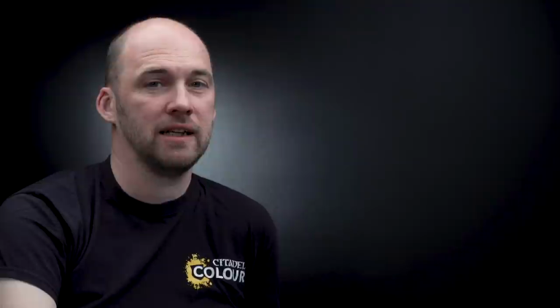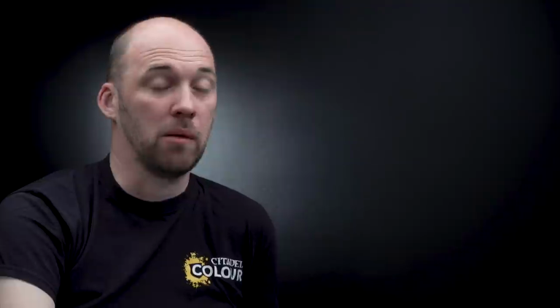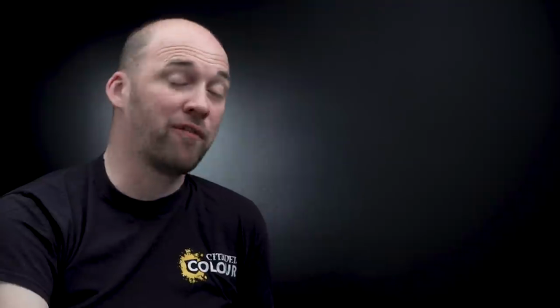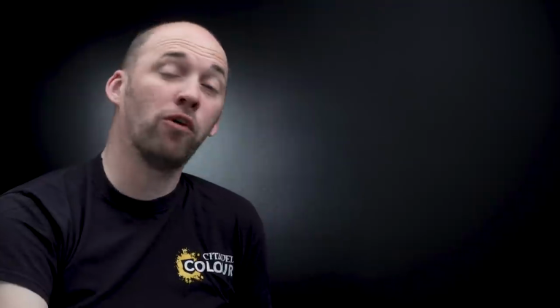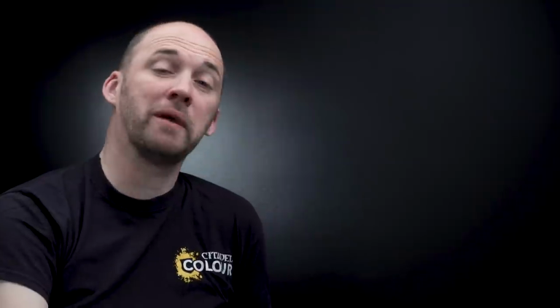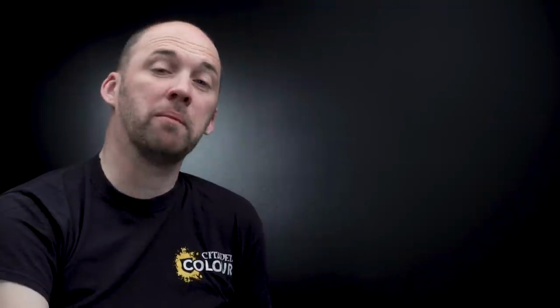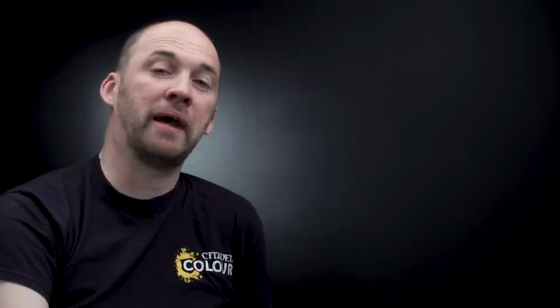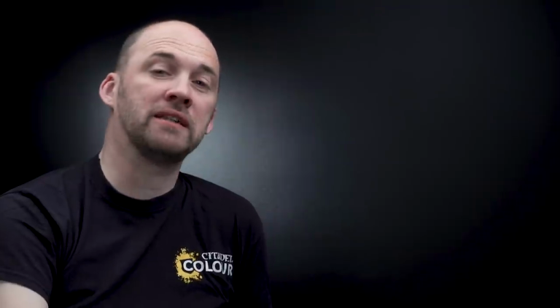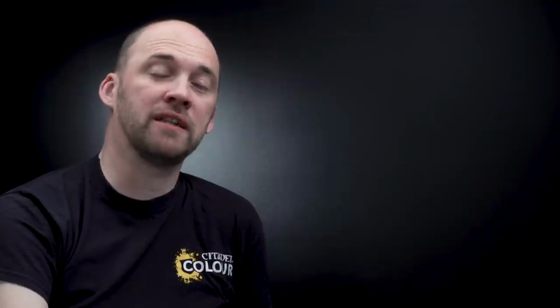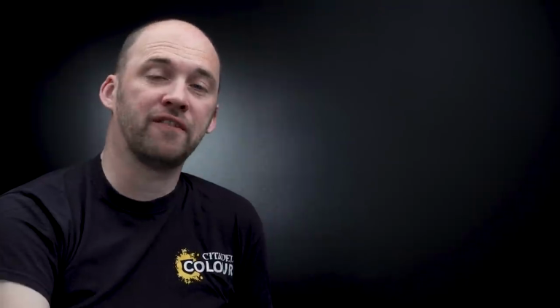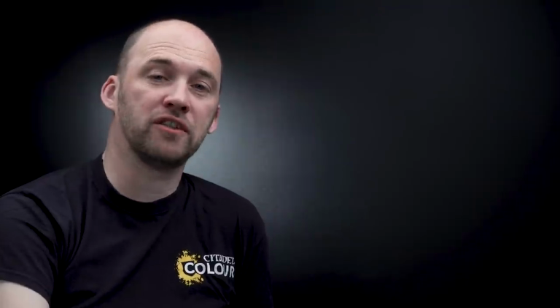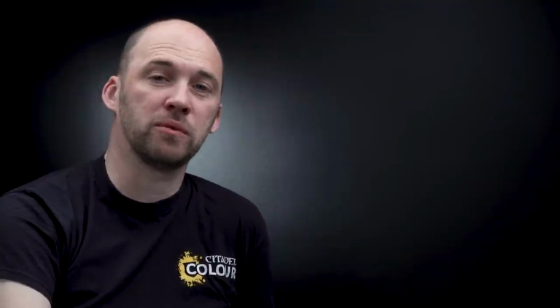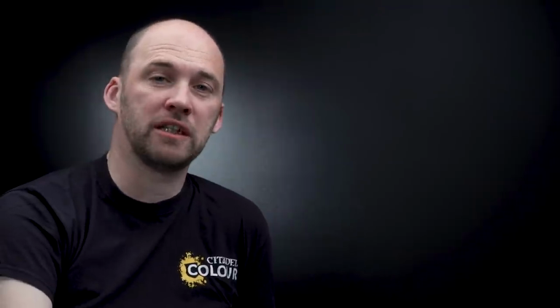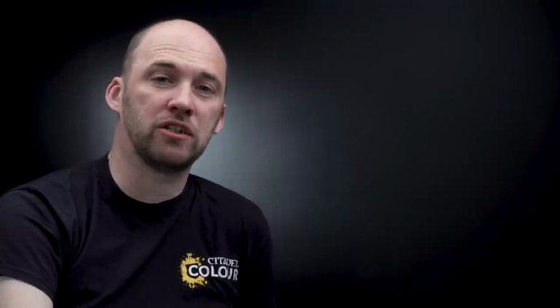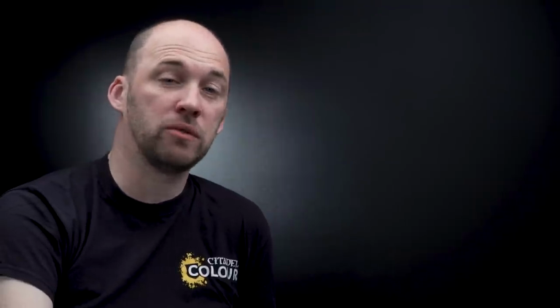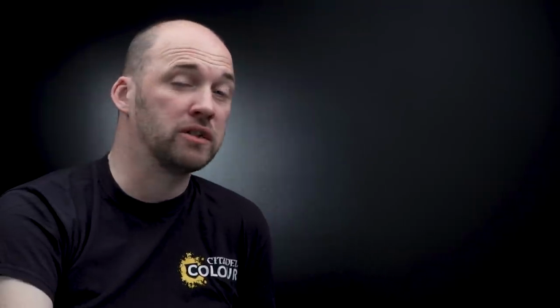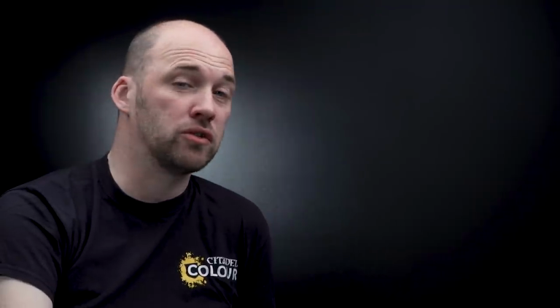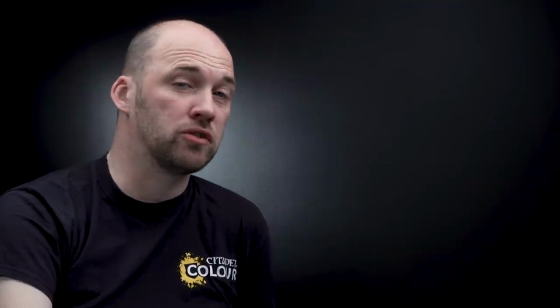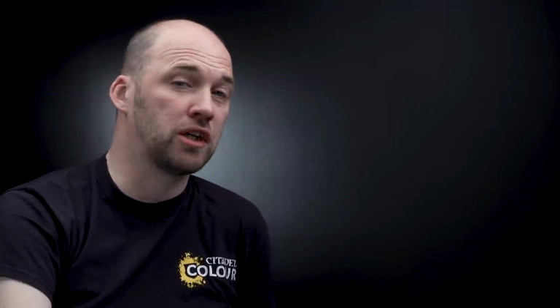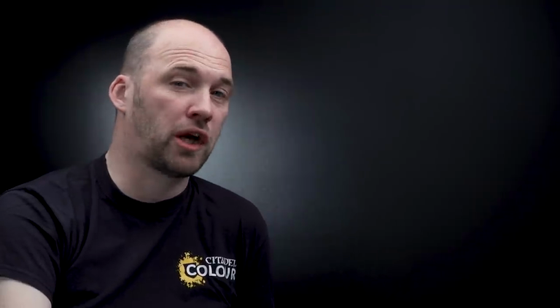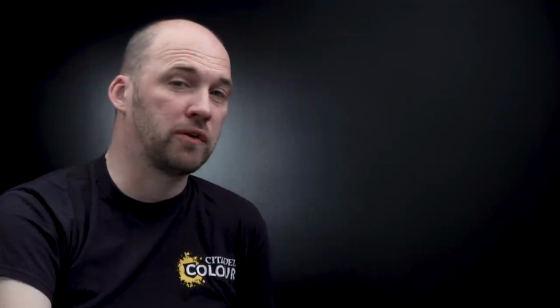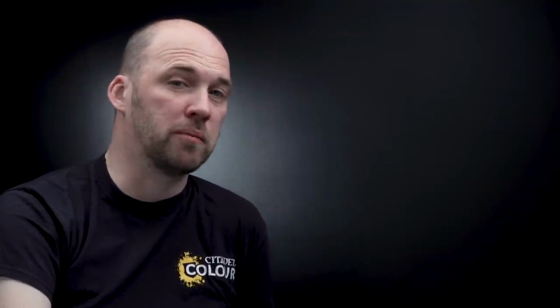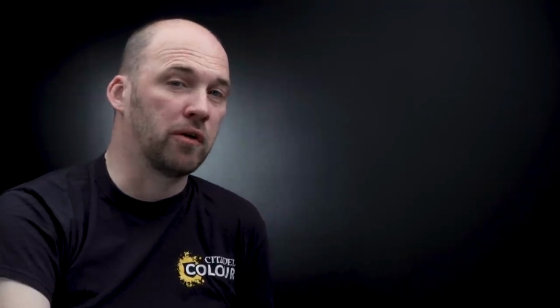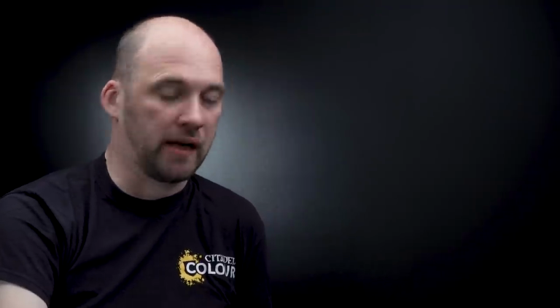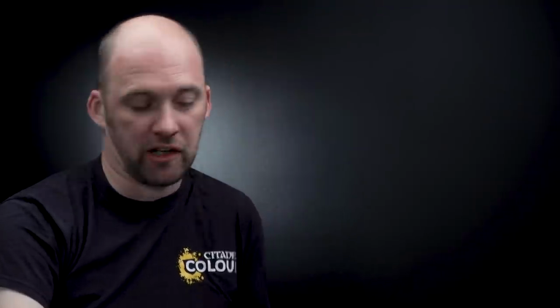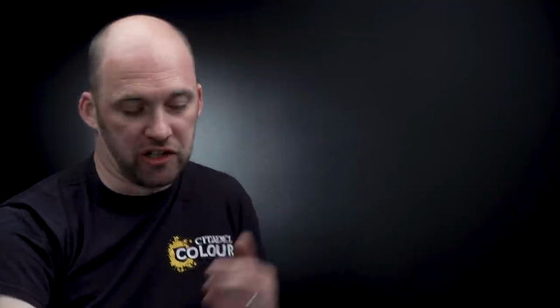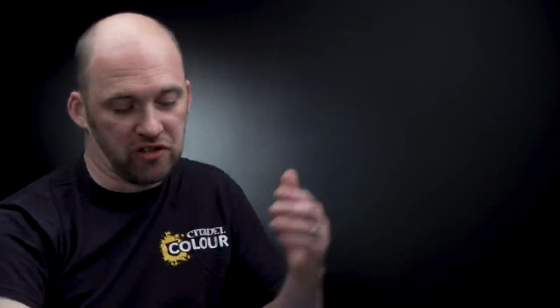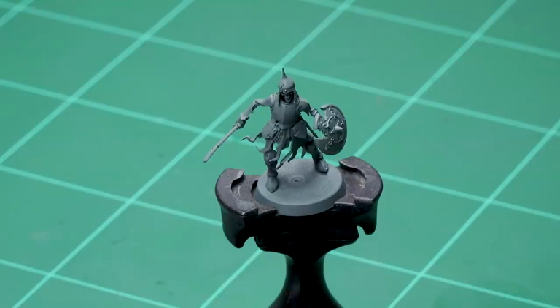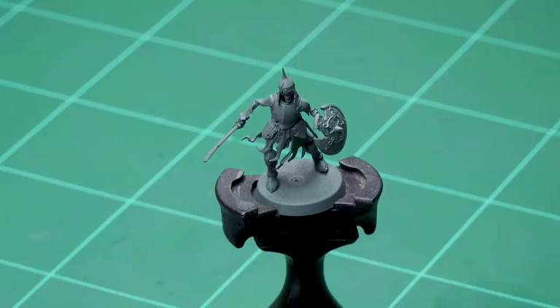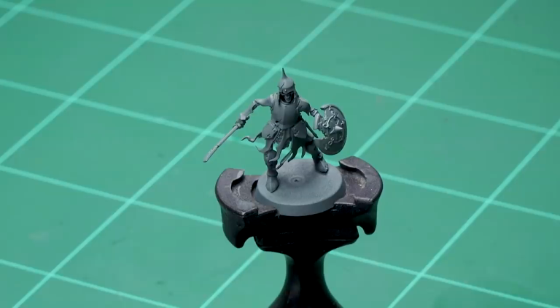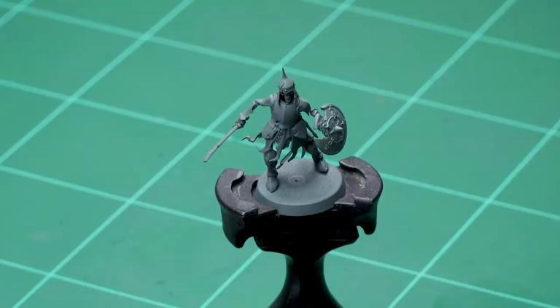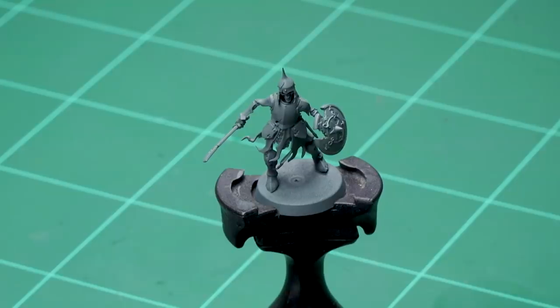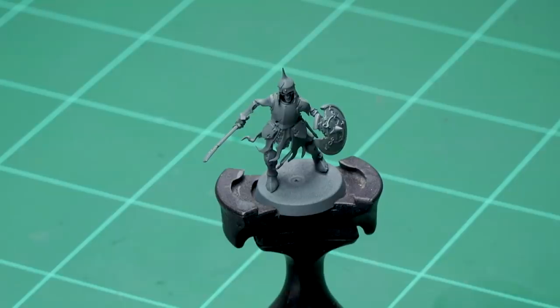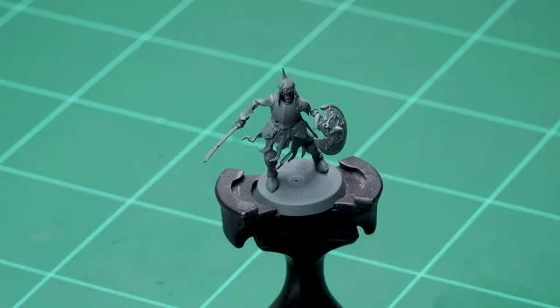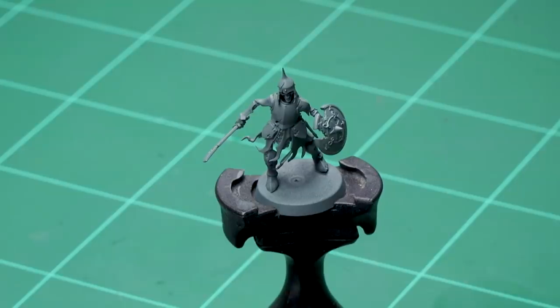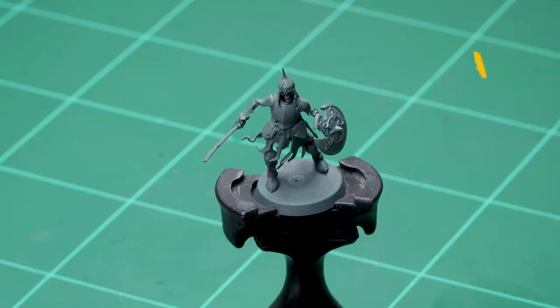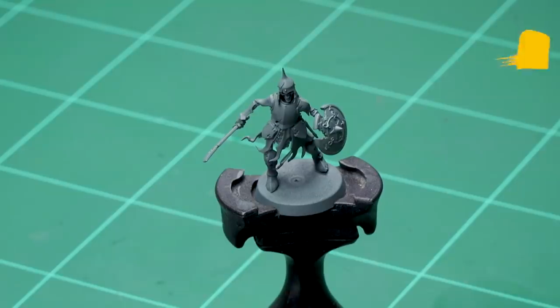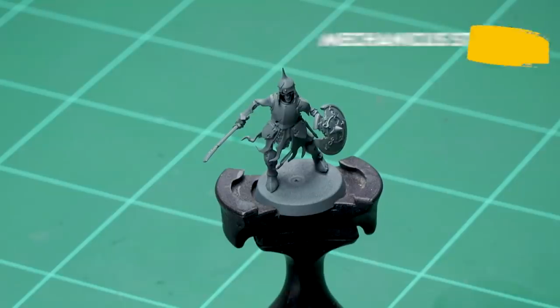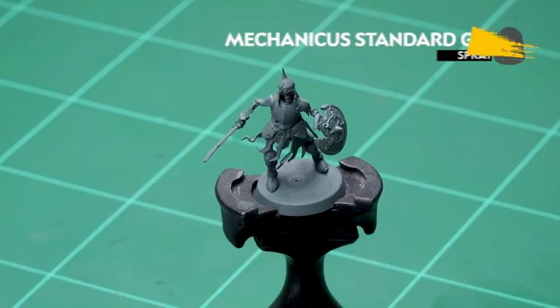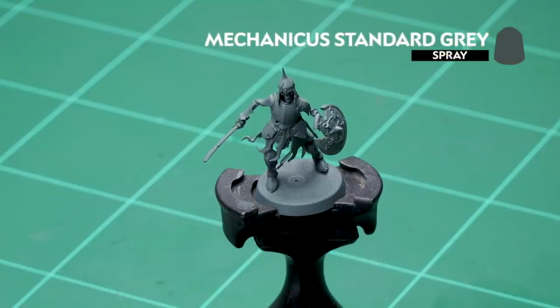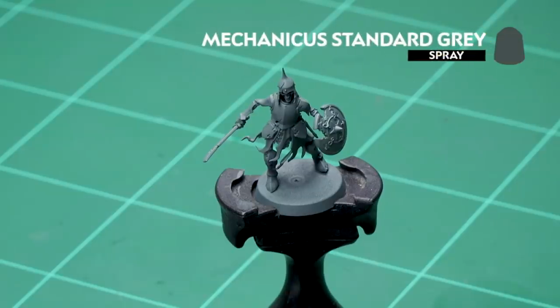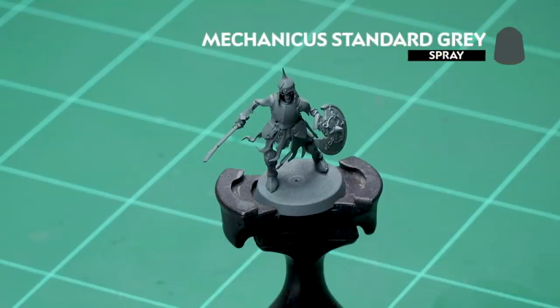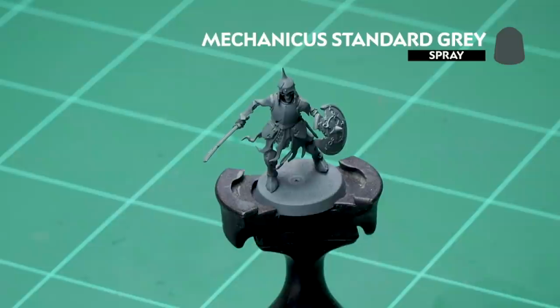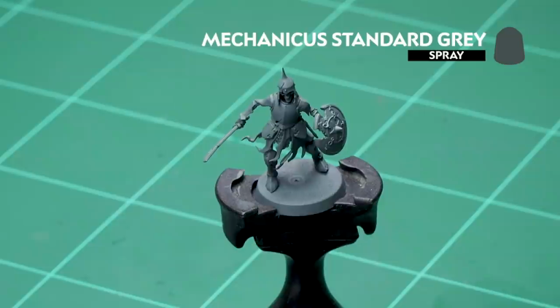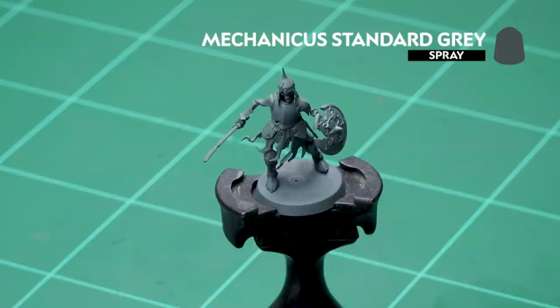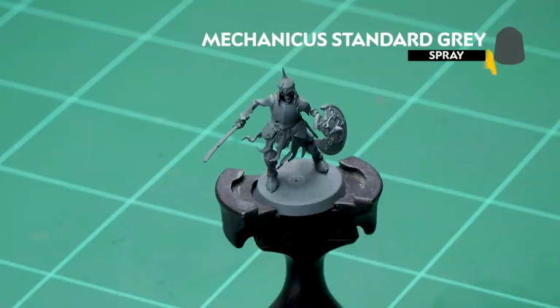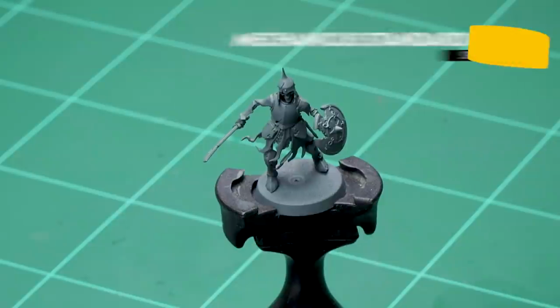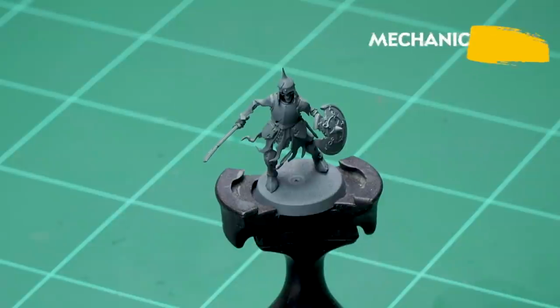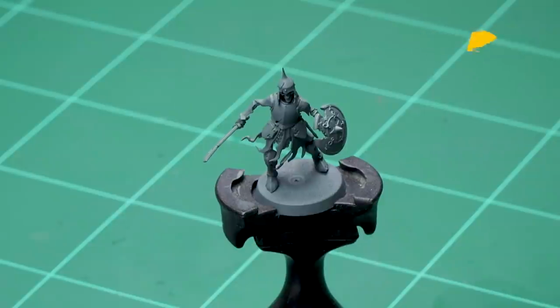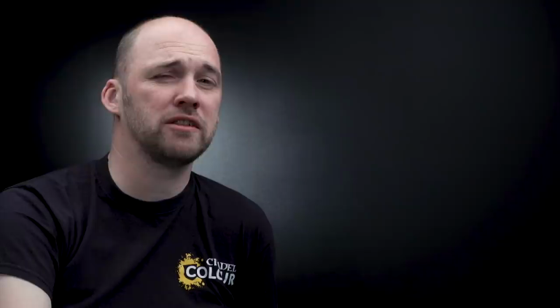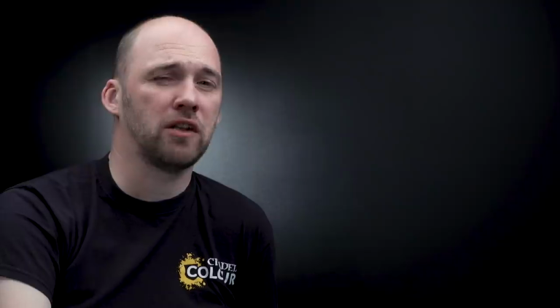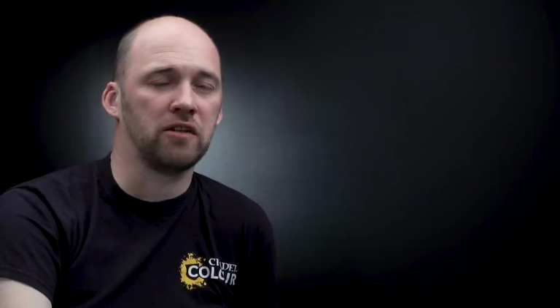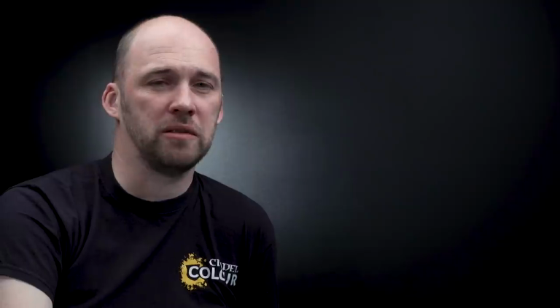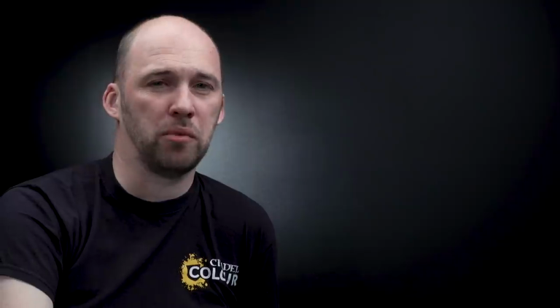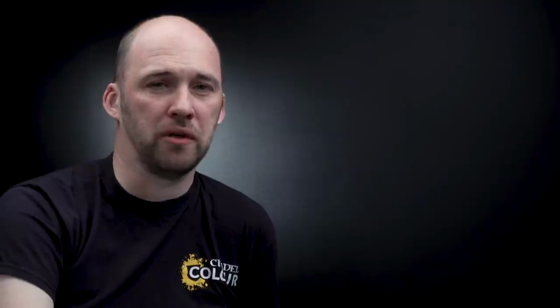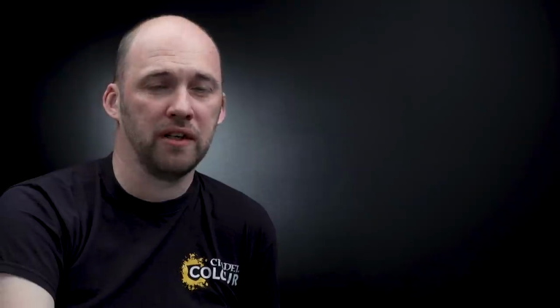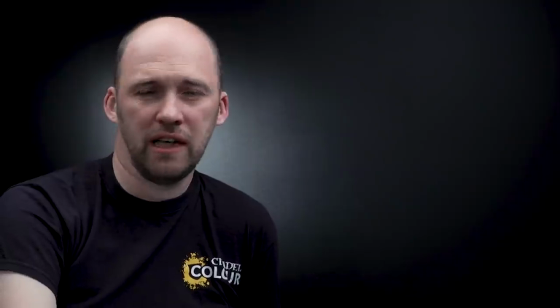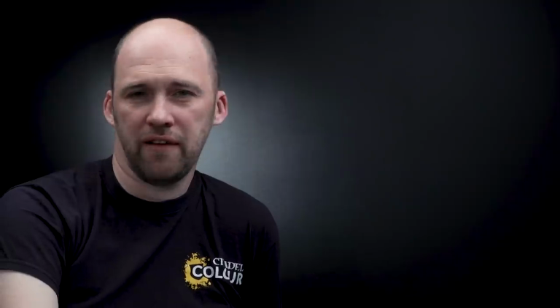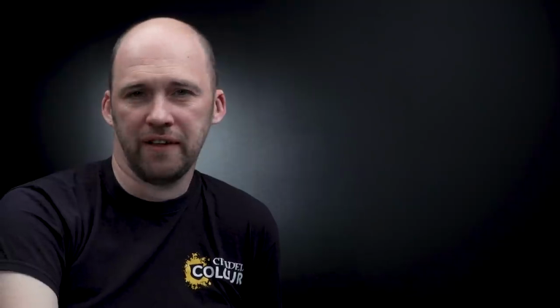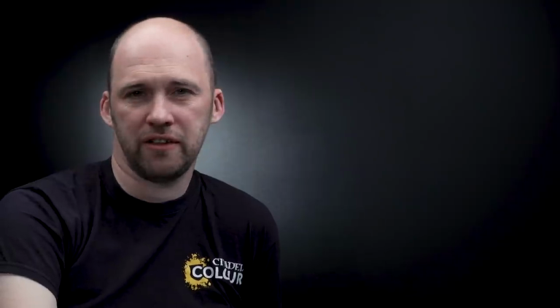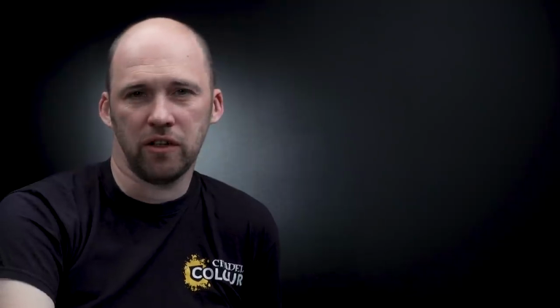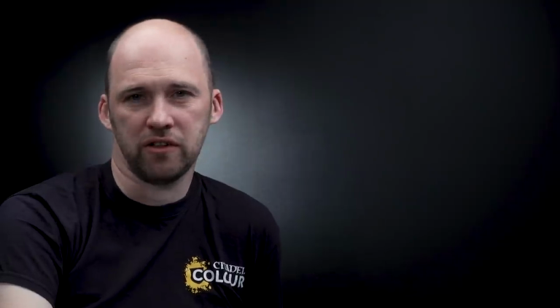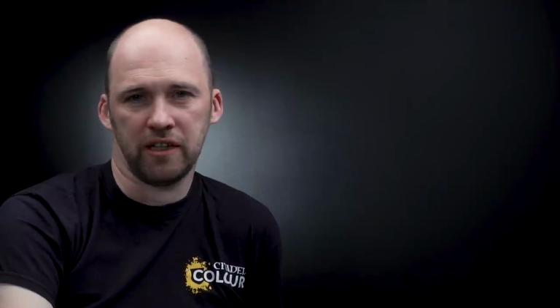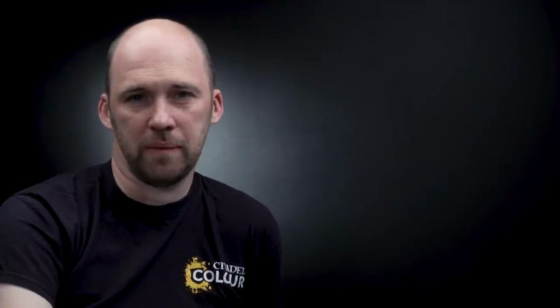Before we begin painting, the first thing we need to do is undercoat the model. I've used Mechanicus Standard Grey, which is a nice starting point for this colour scheme.